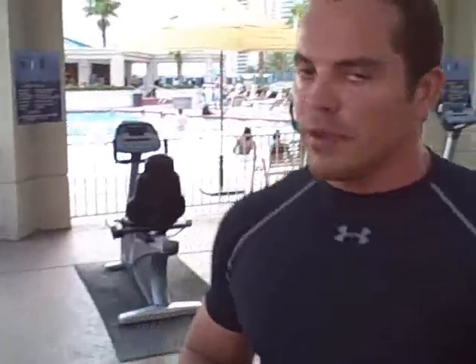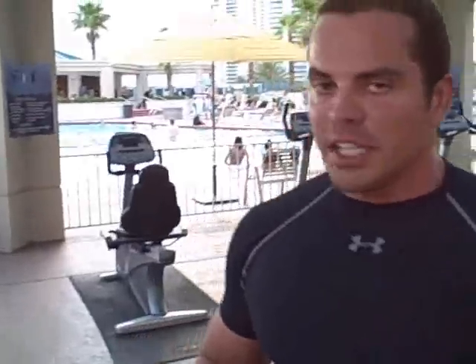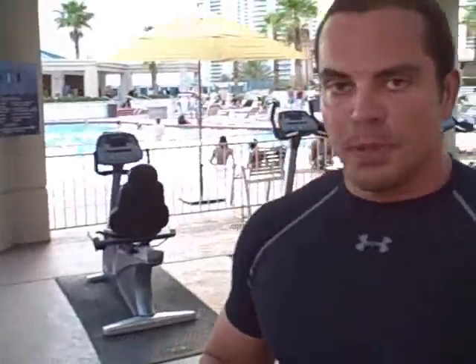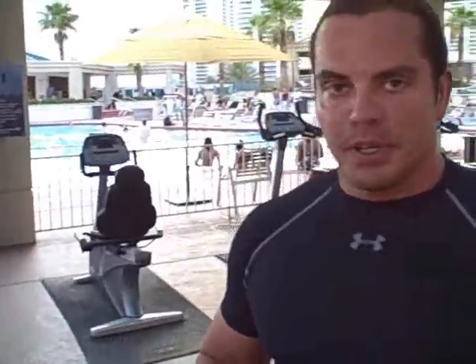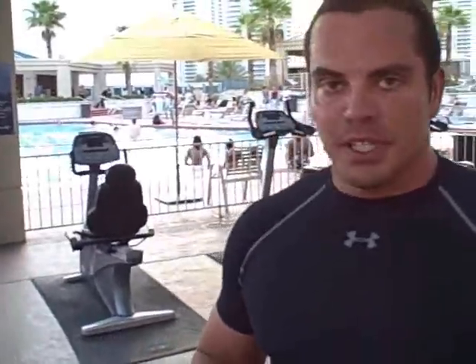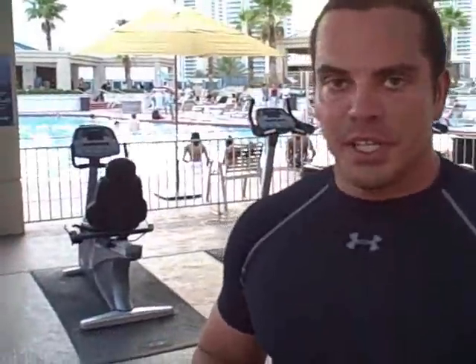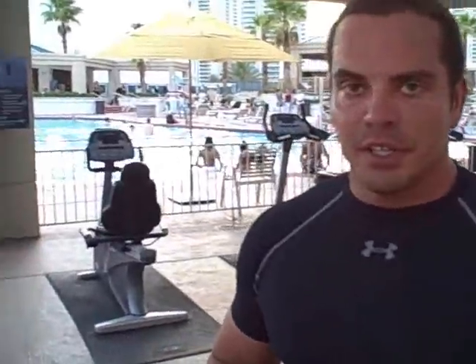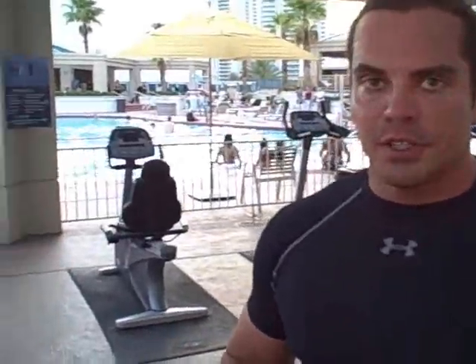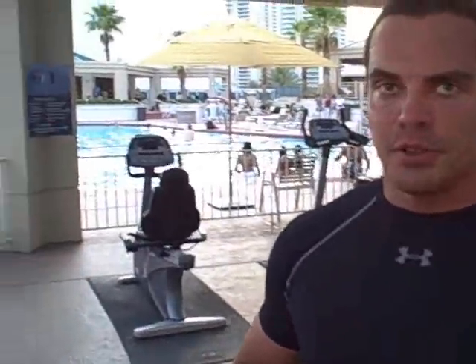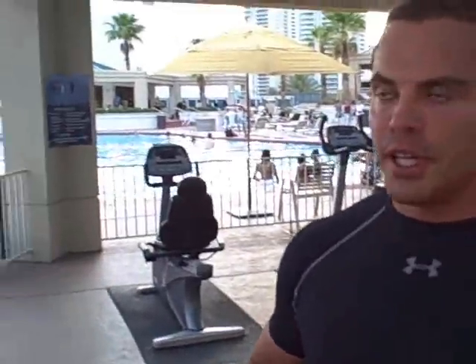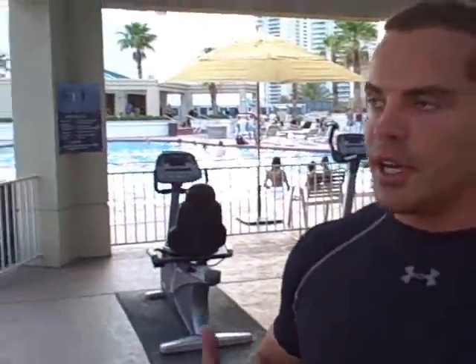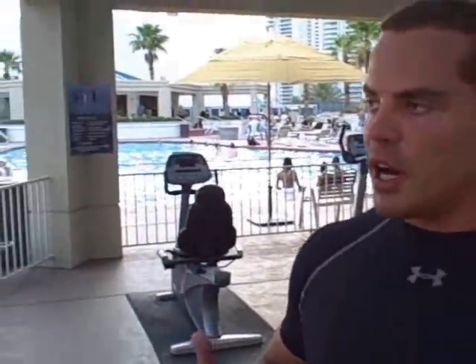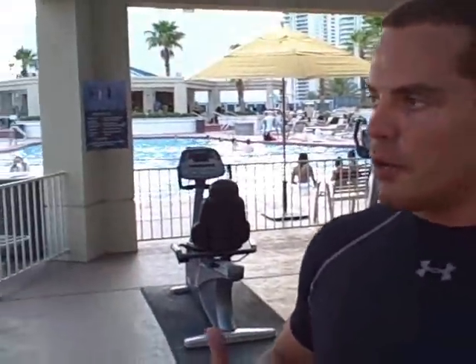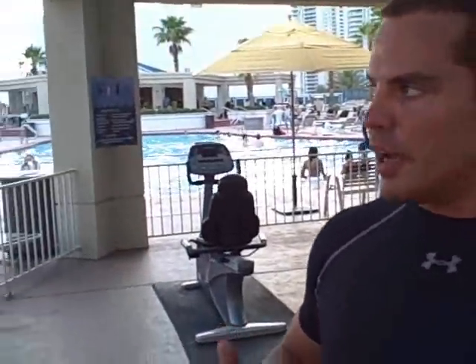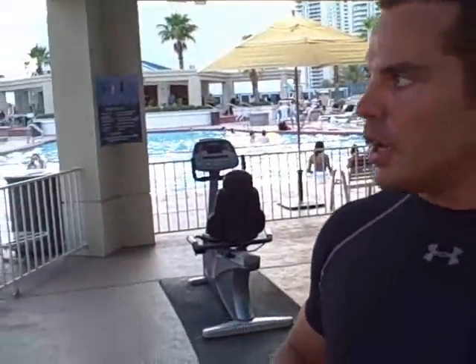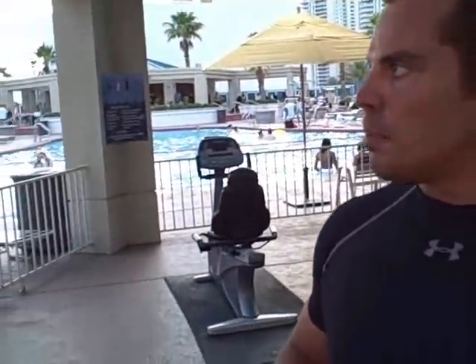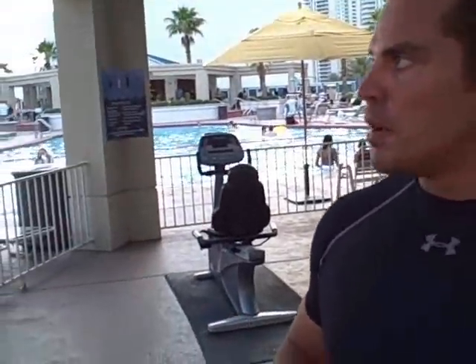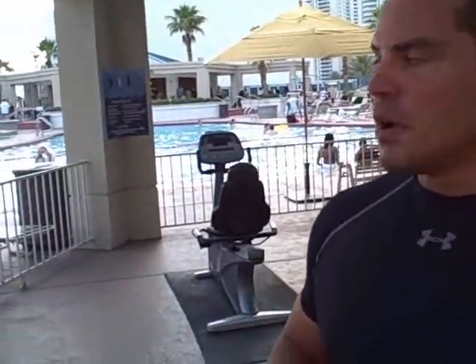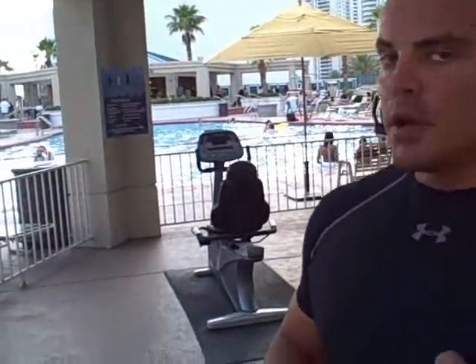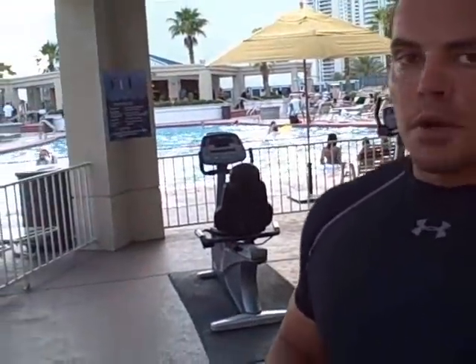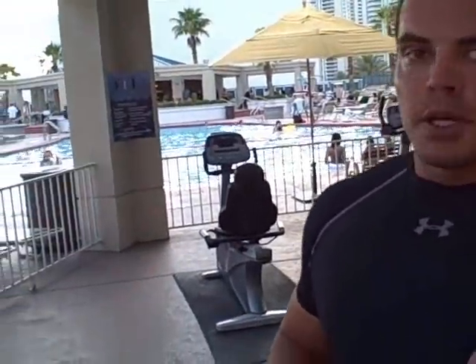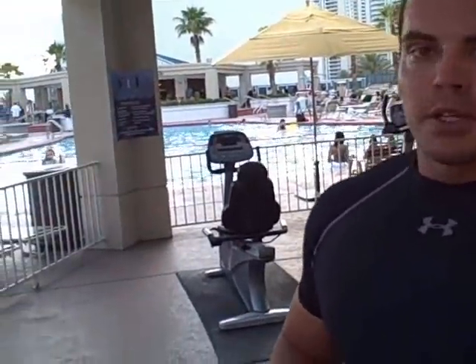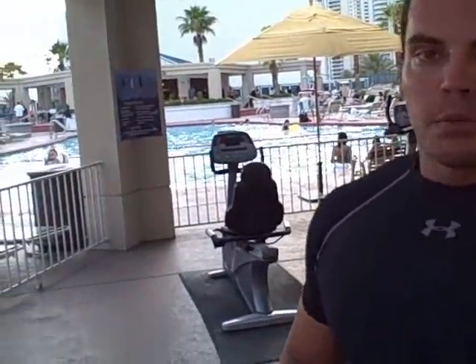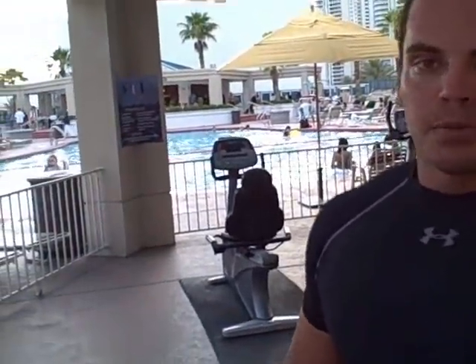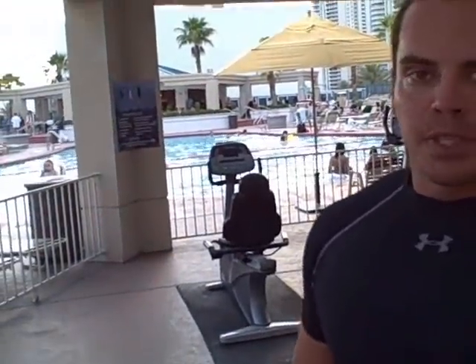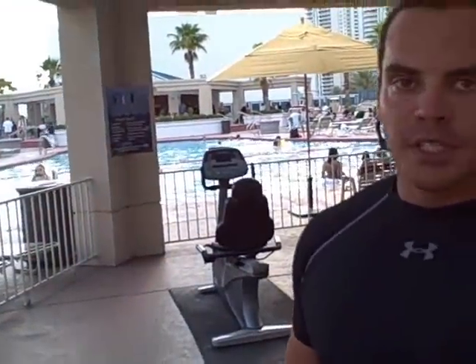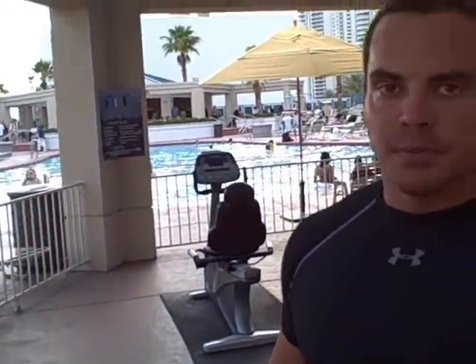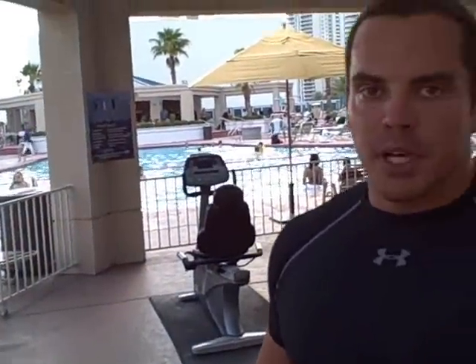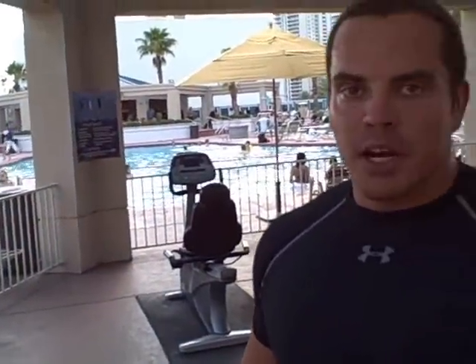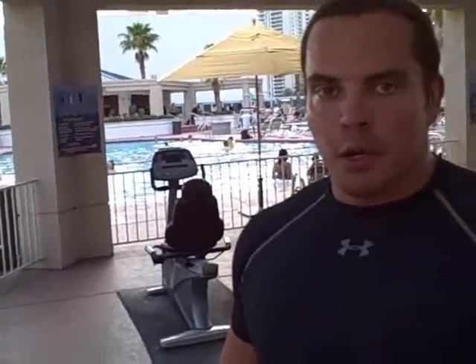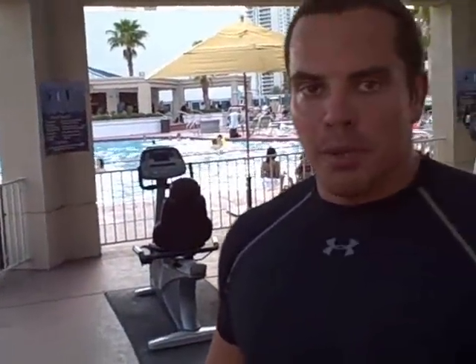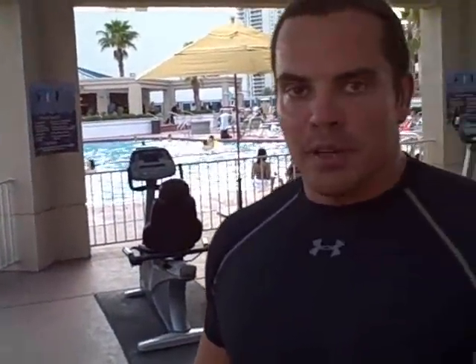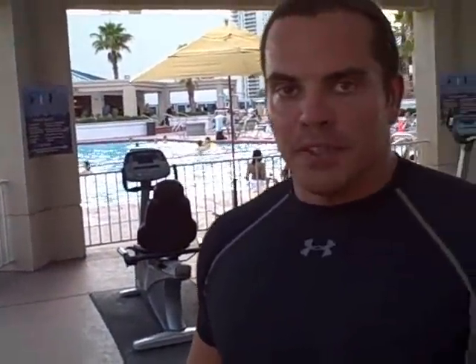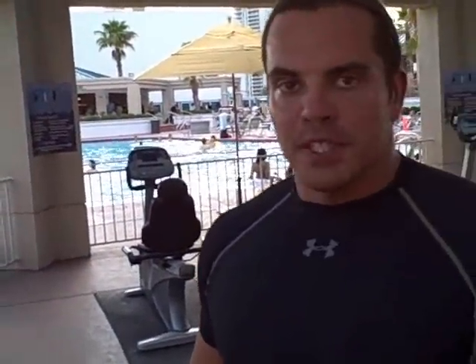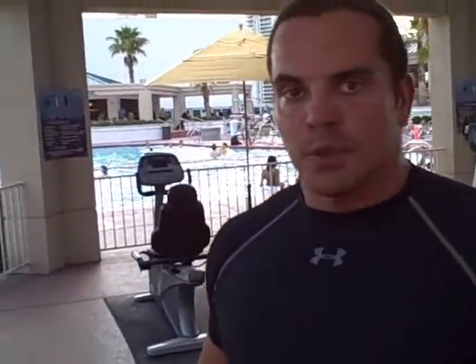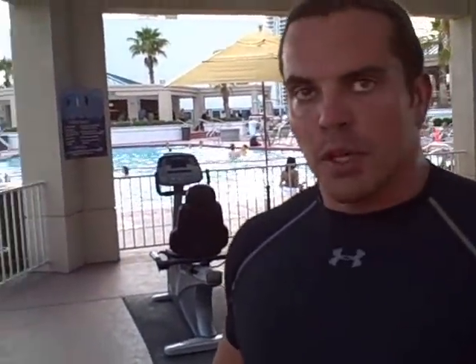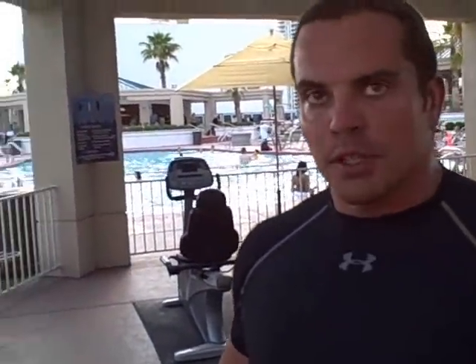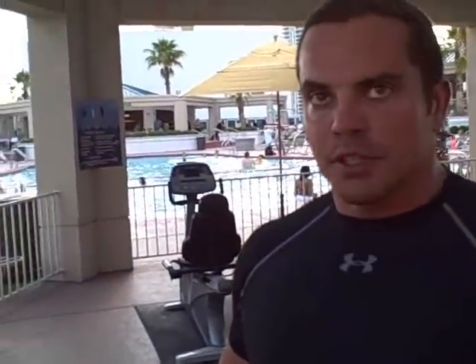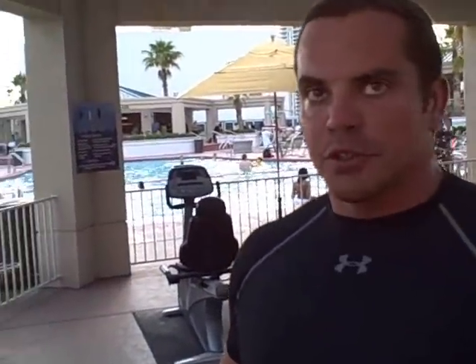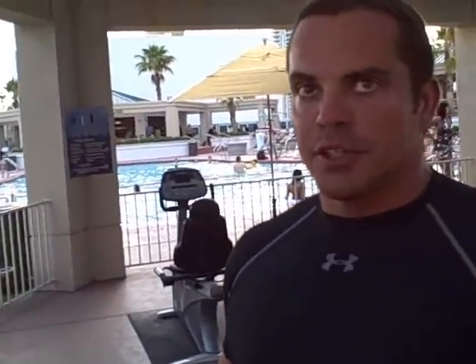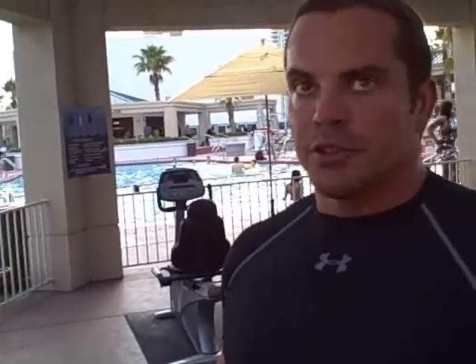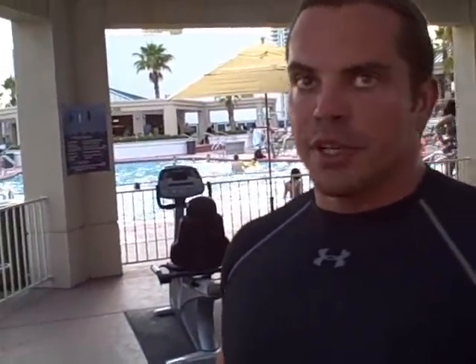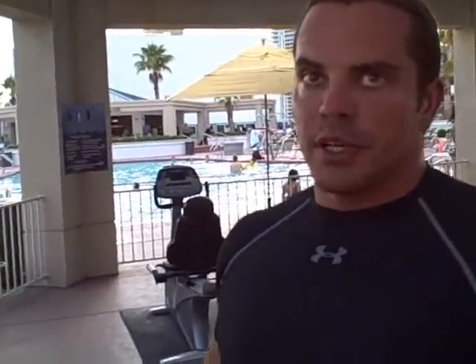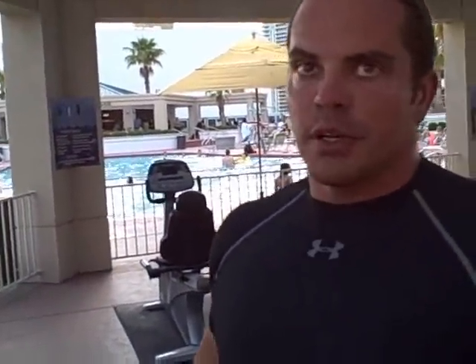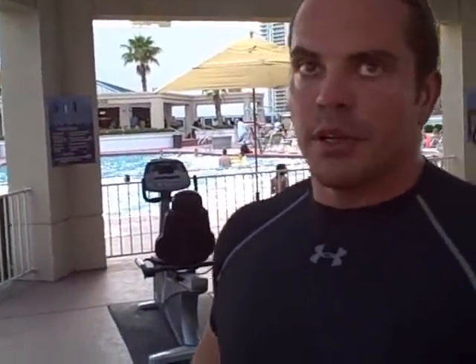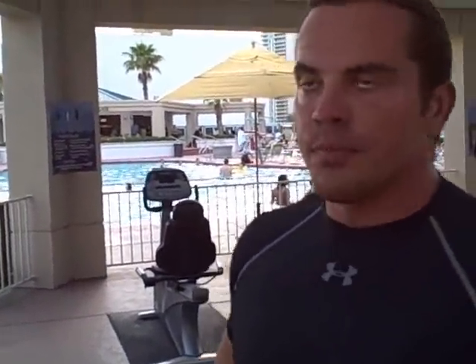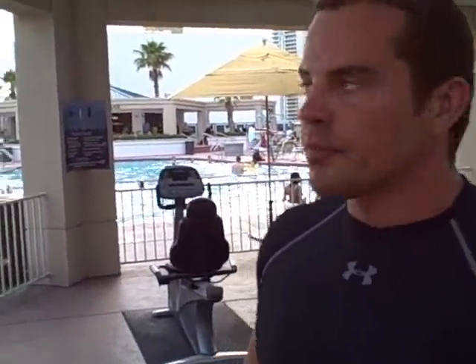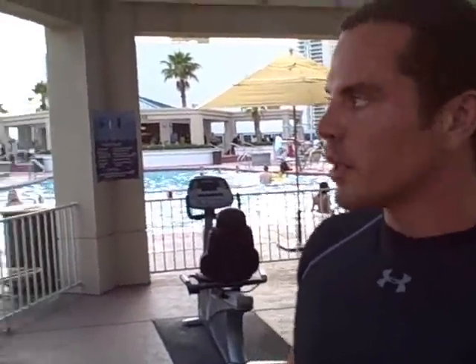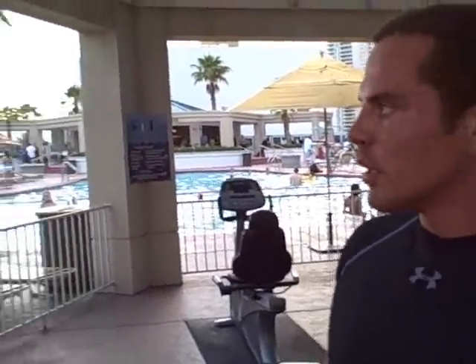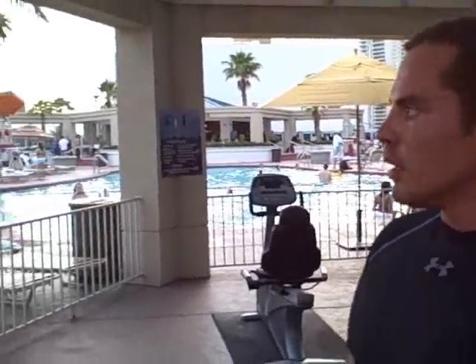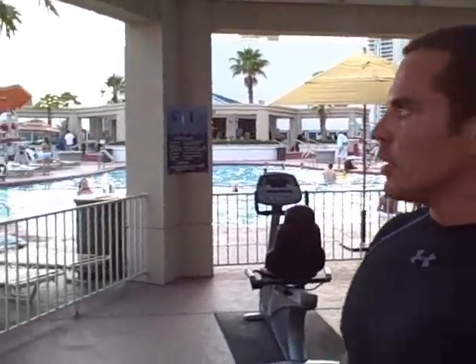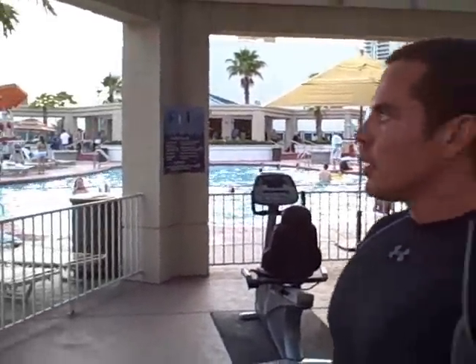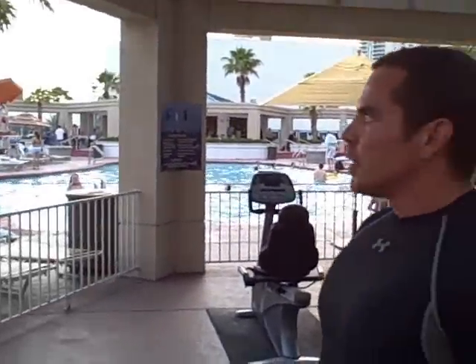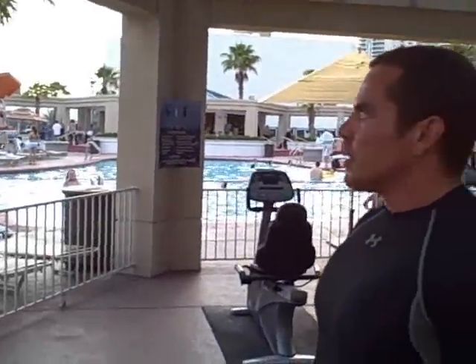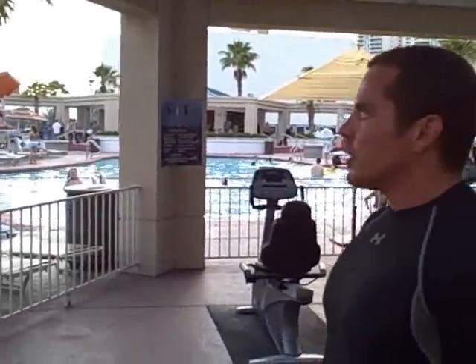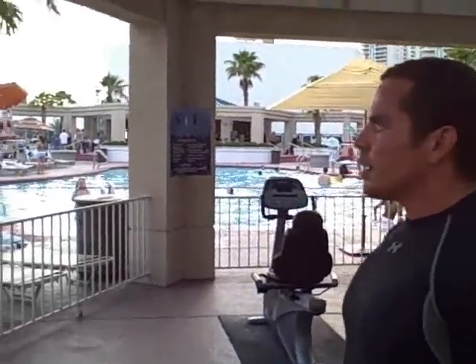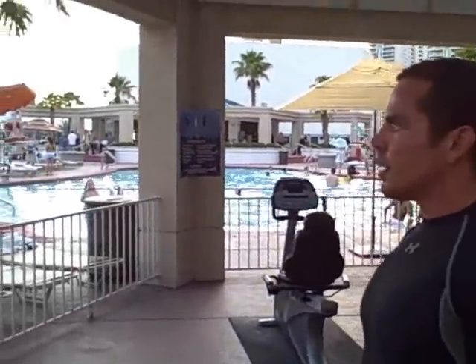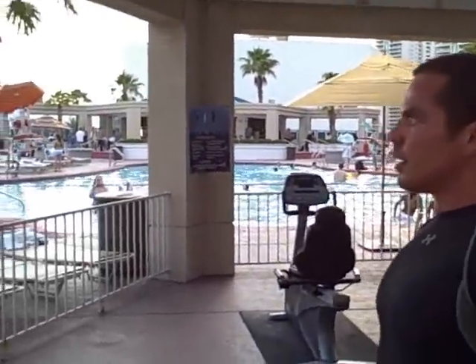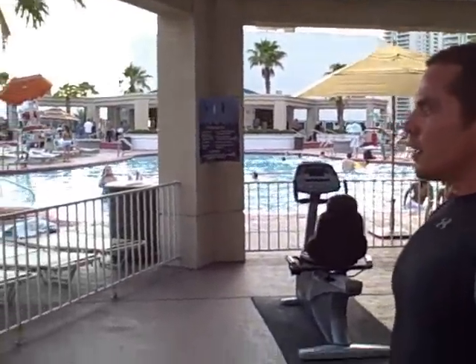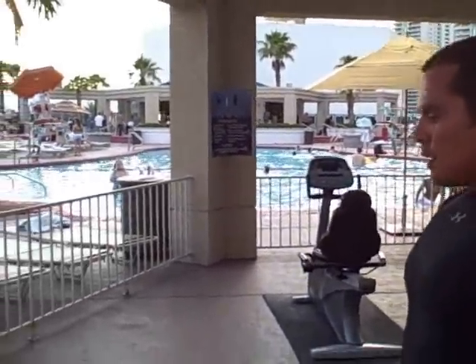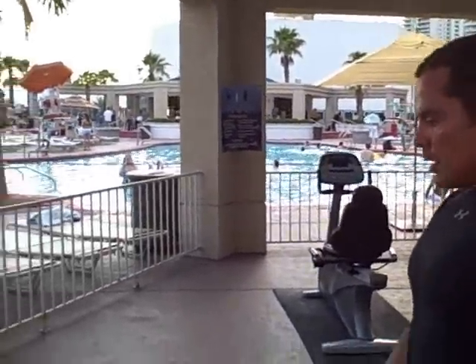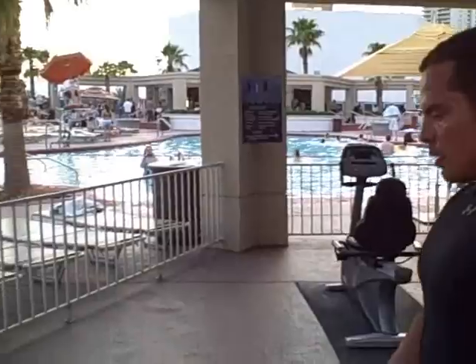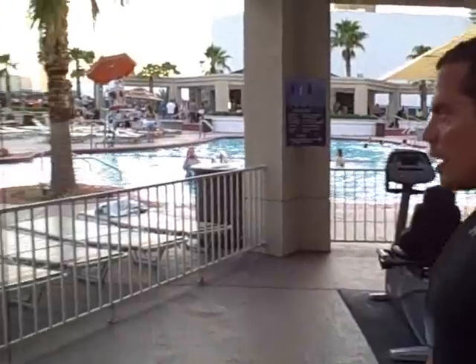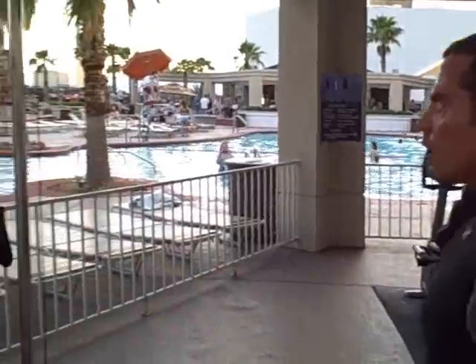Short rest periods here, so getting the heart rate up — you get some cardio benefits as well, plus some strength. We're going to do some leg raises to finish it up.